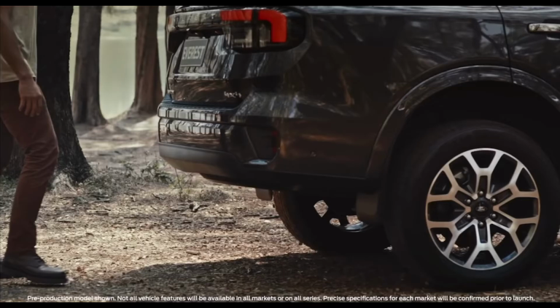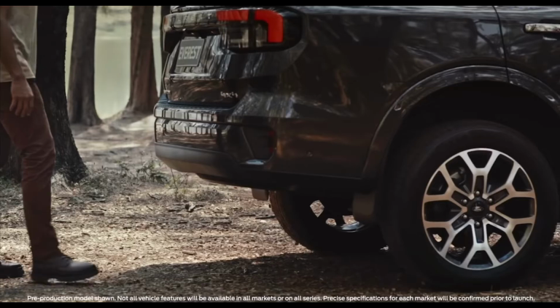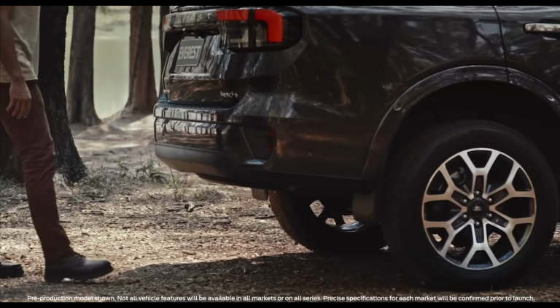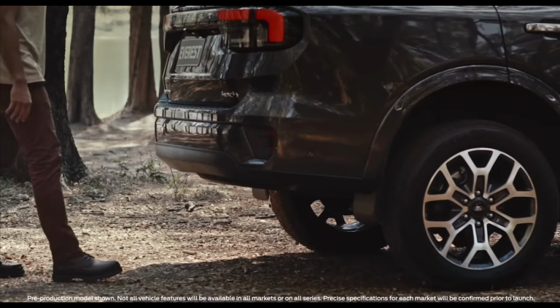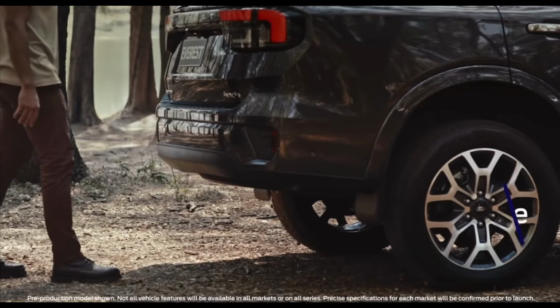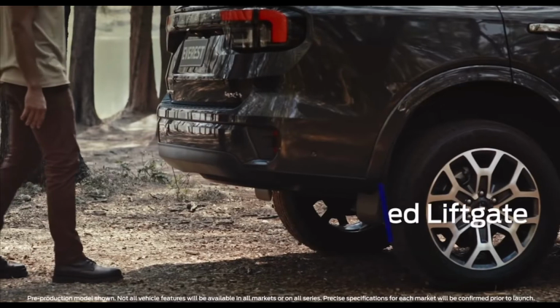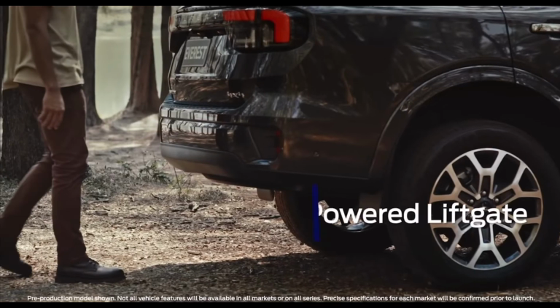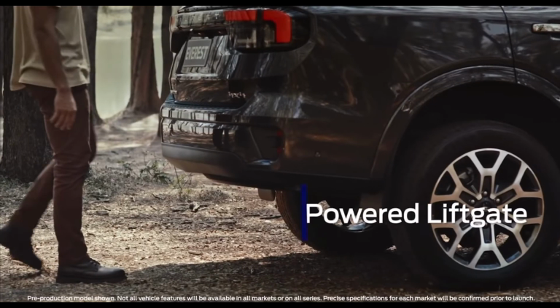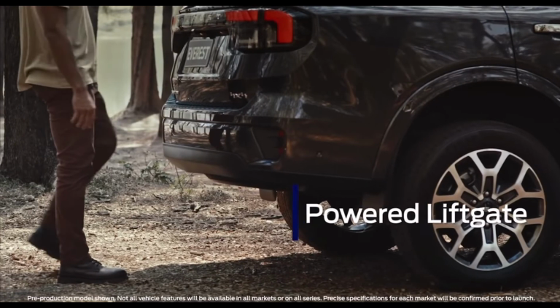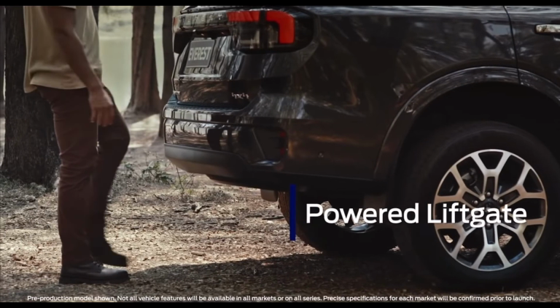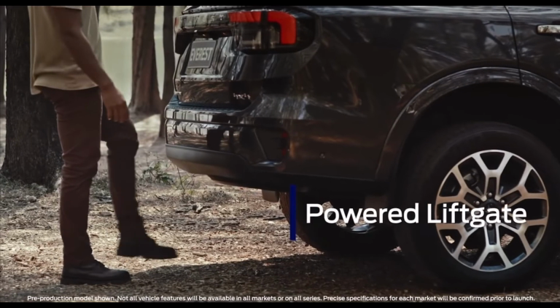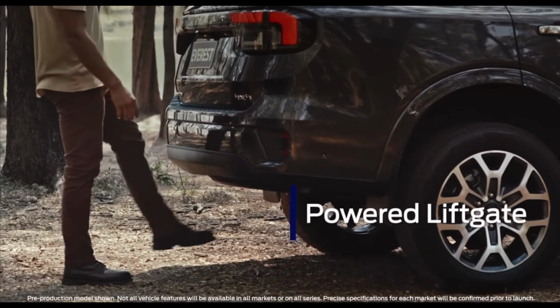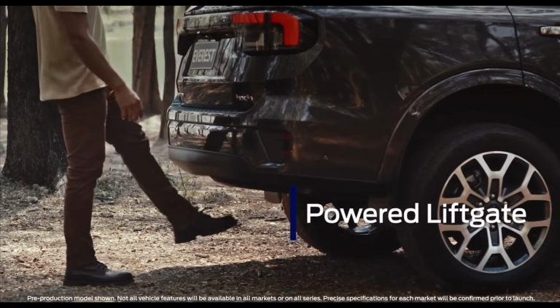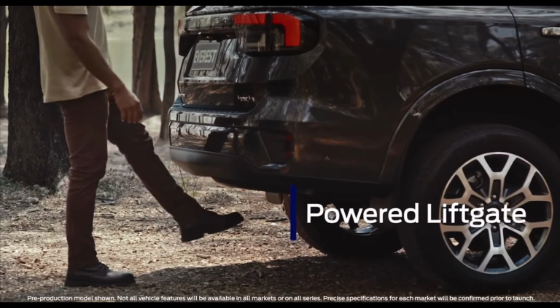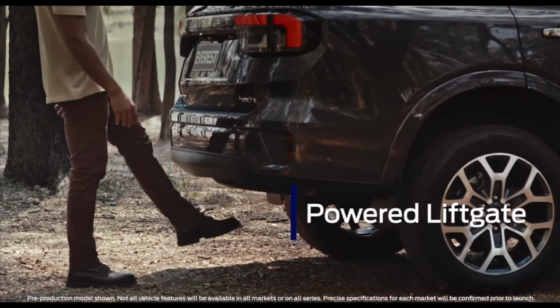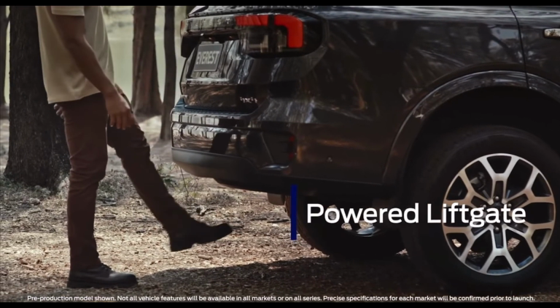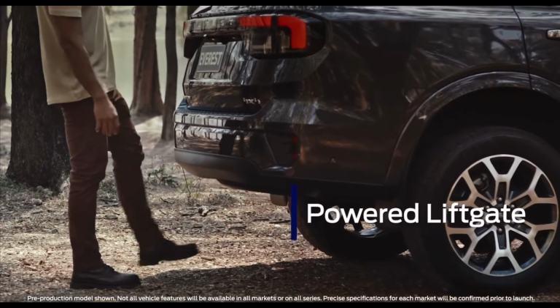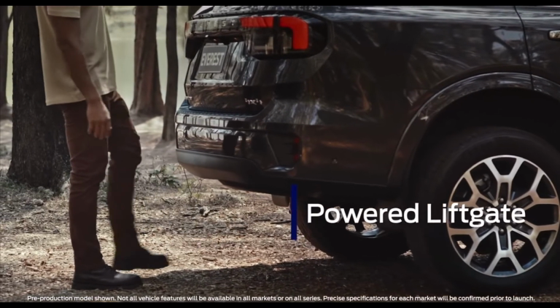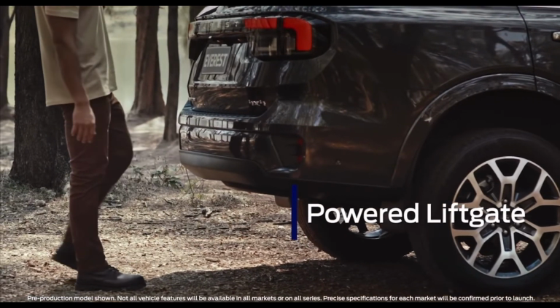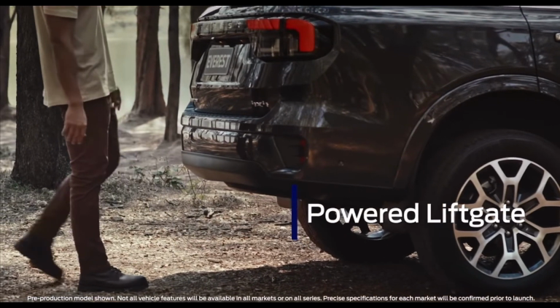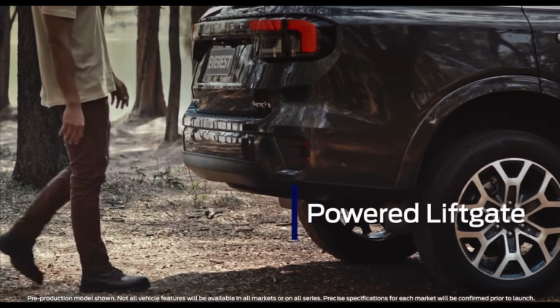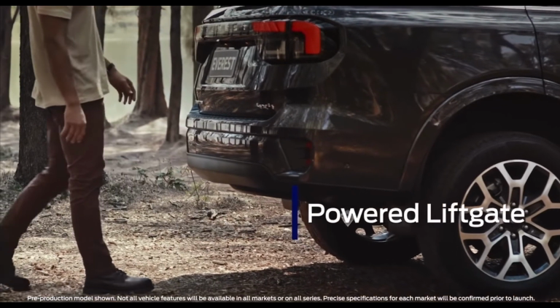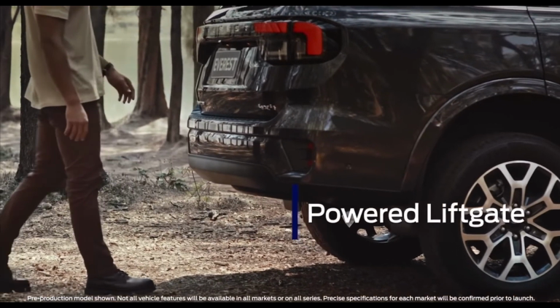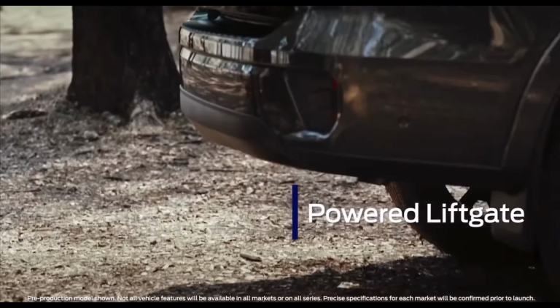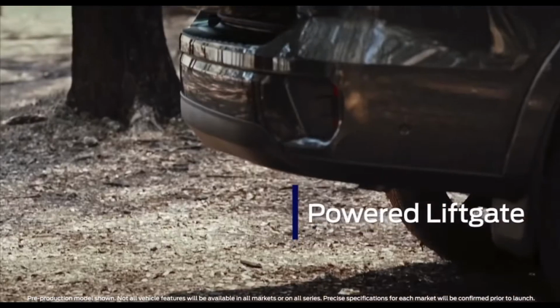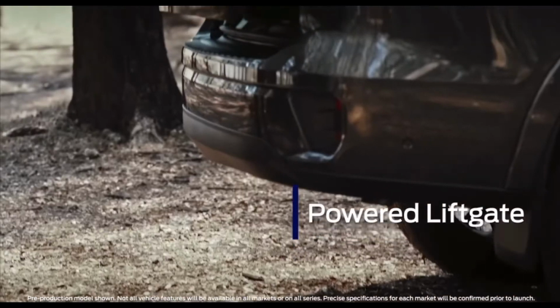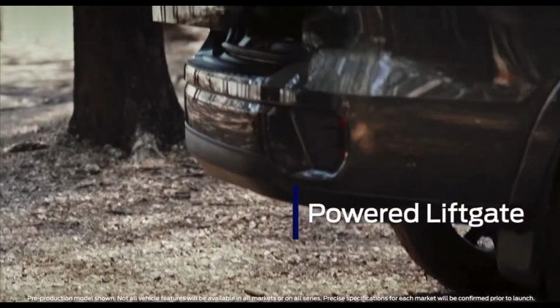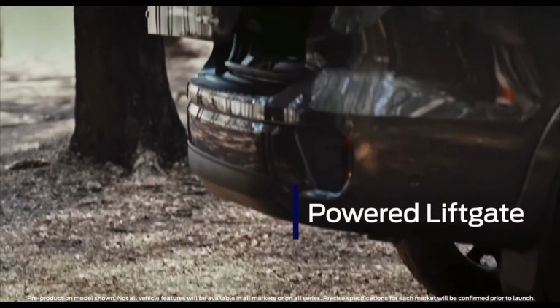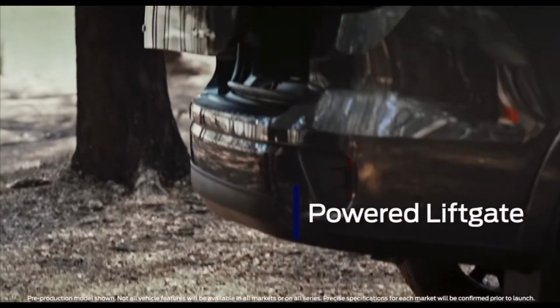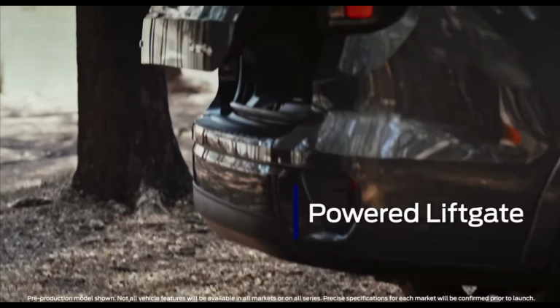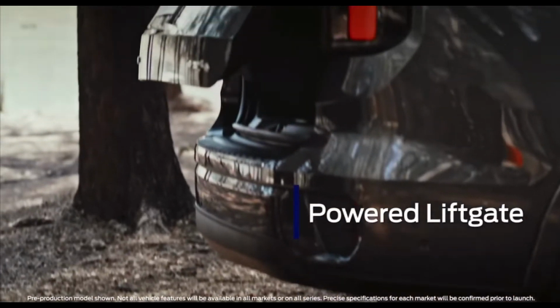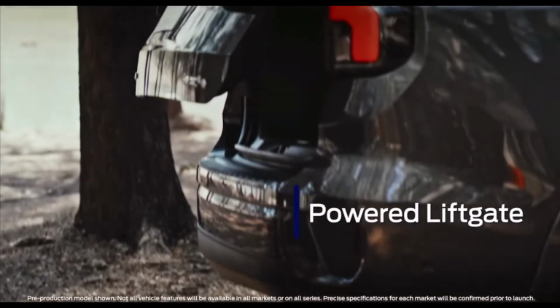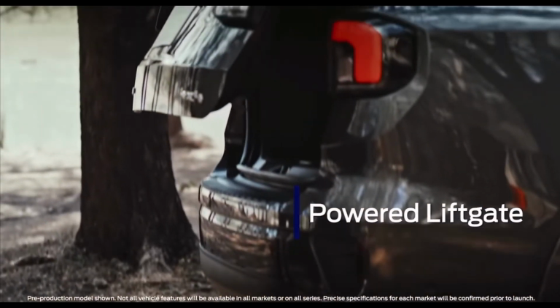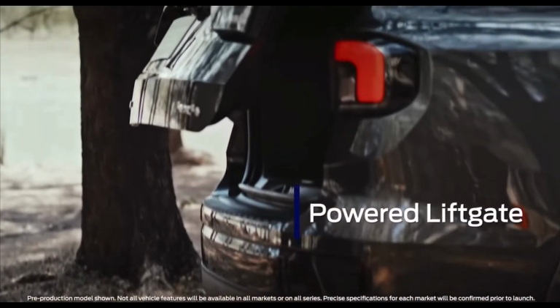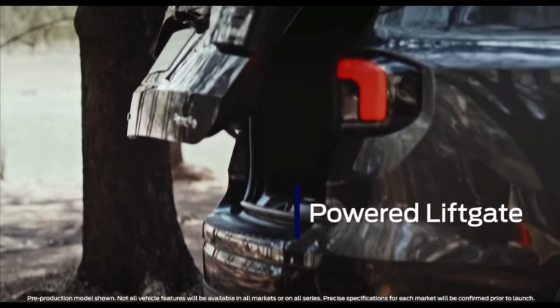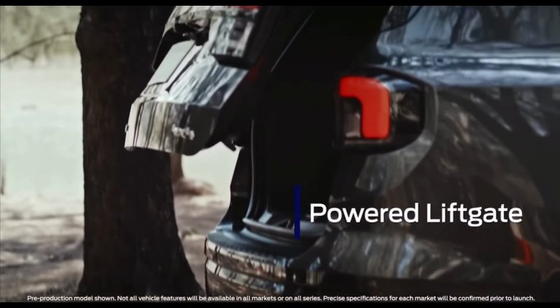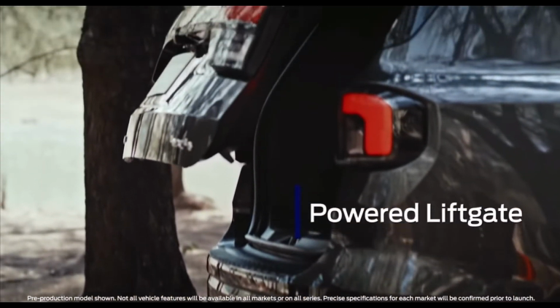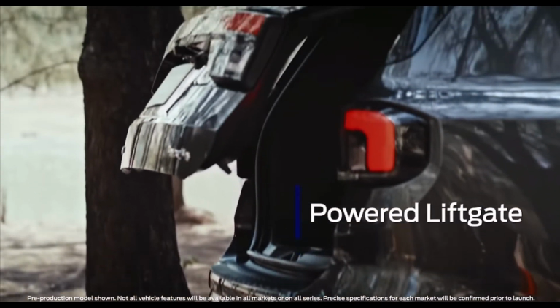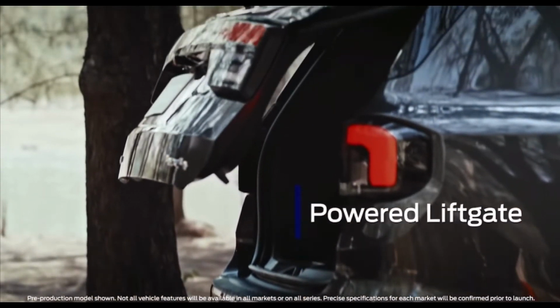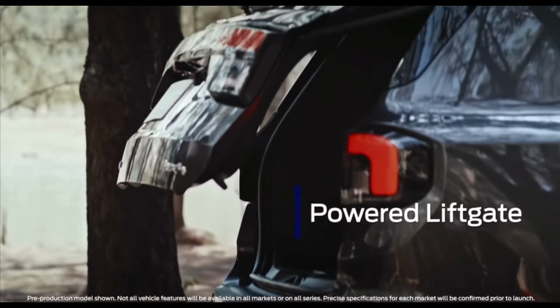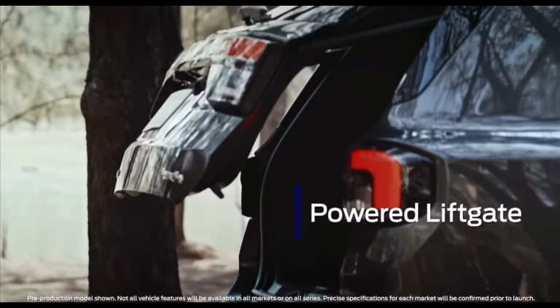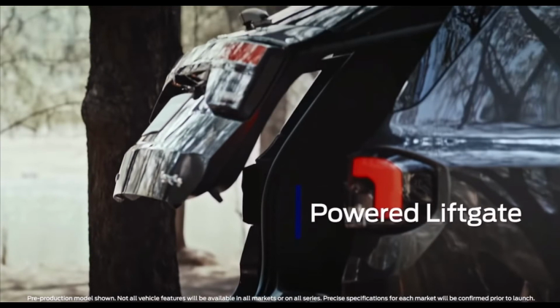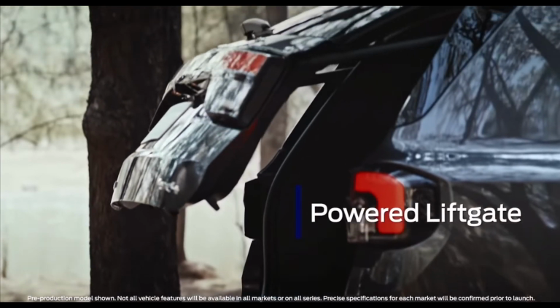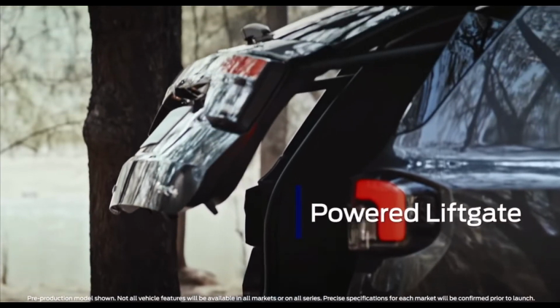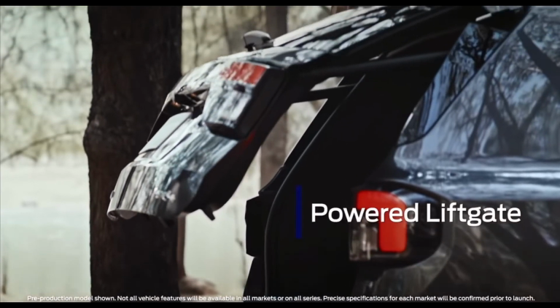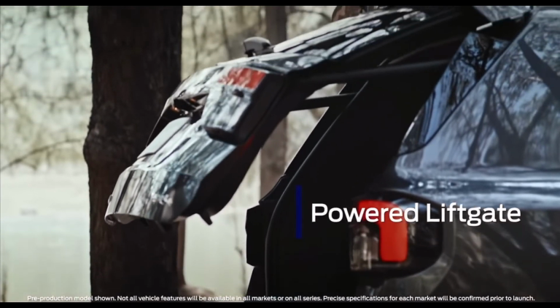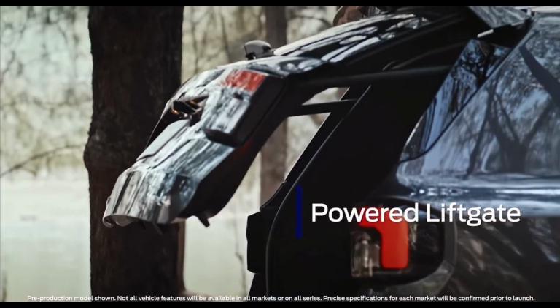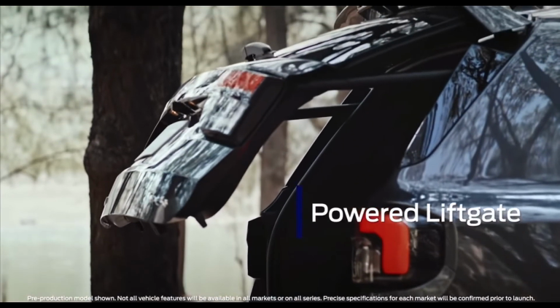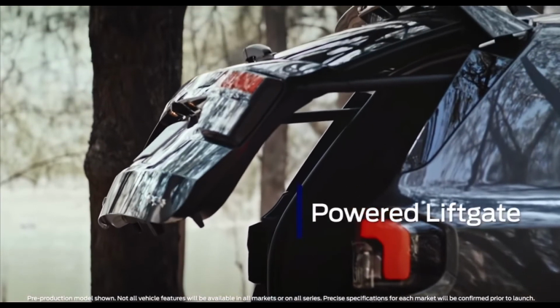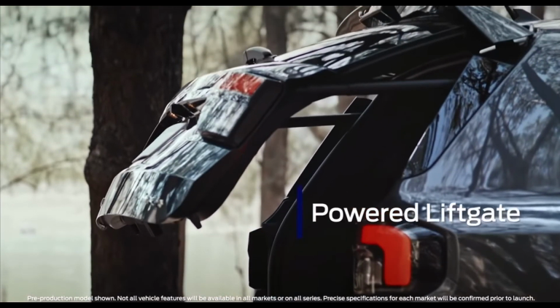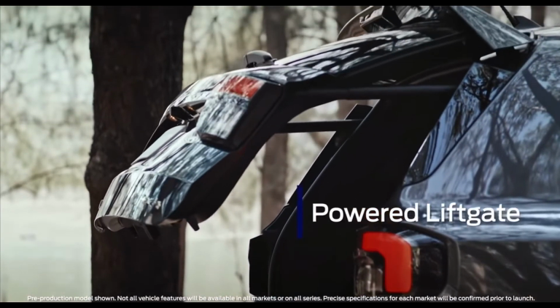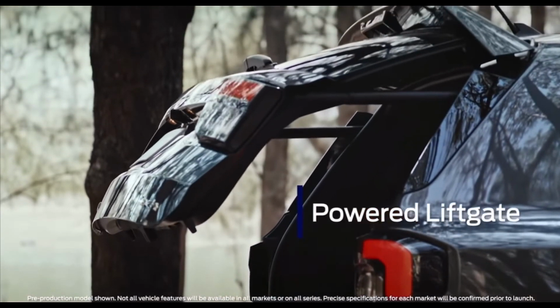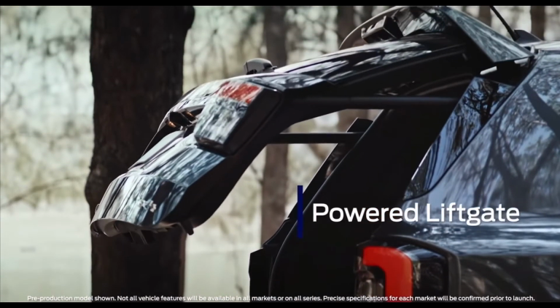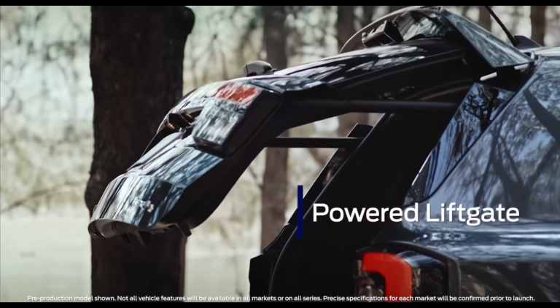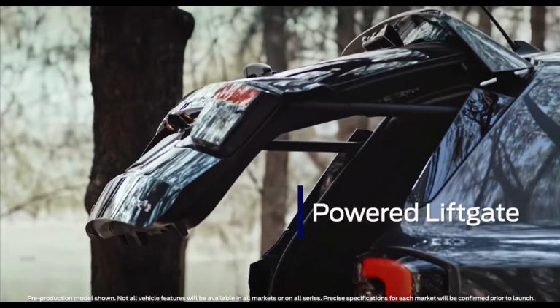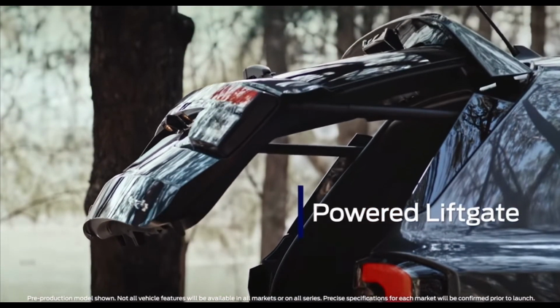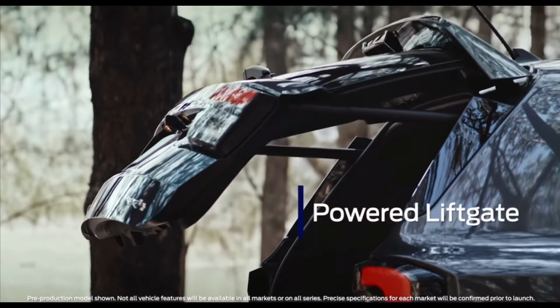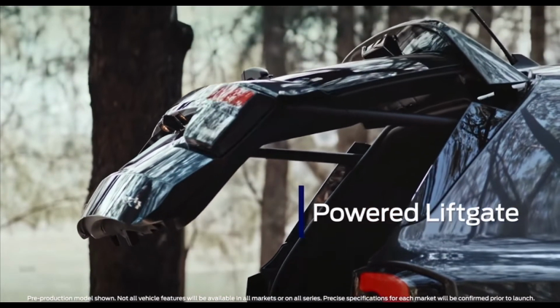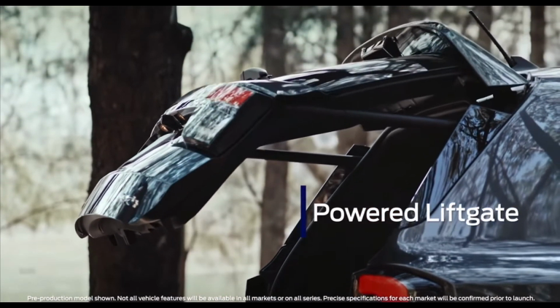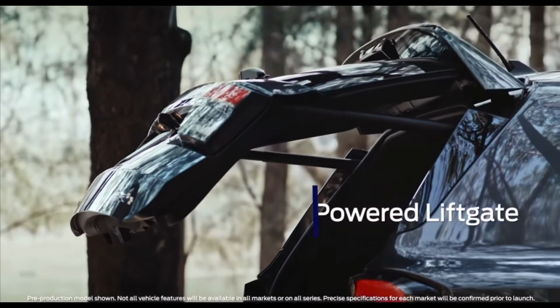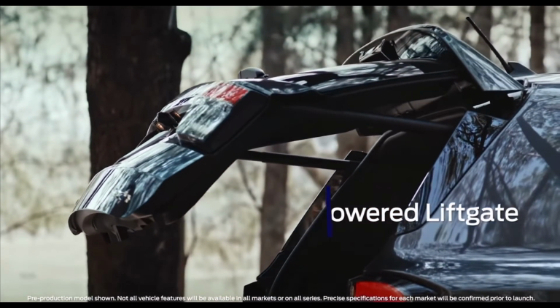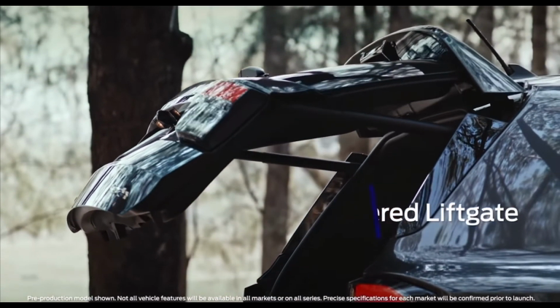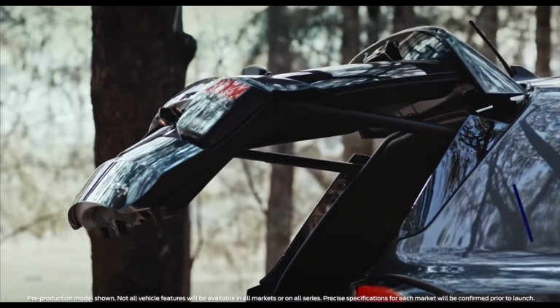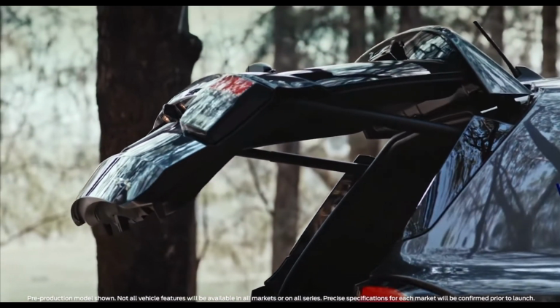No bother if your hands are full. Everest has a powered liftgate that can be raised via the key fob, a button on the door, or hands-free via a sensor underneath the rear bumper.